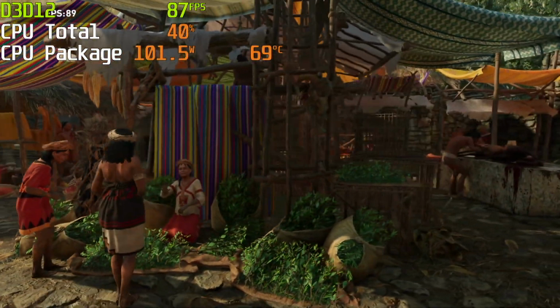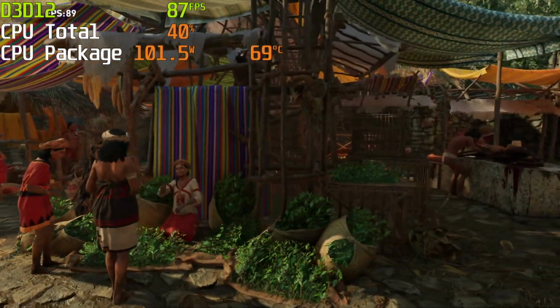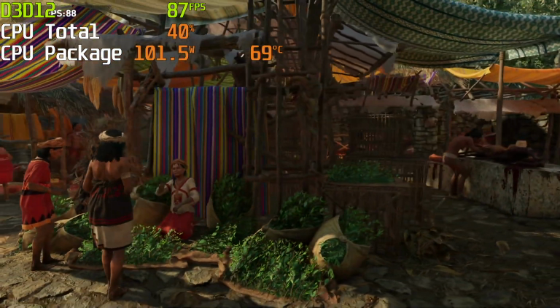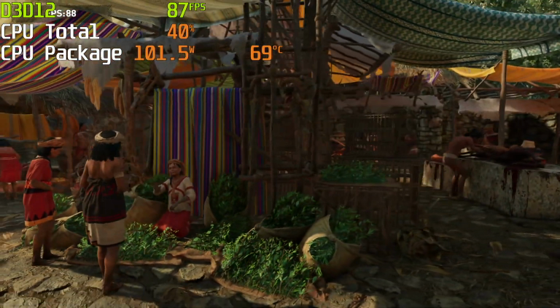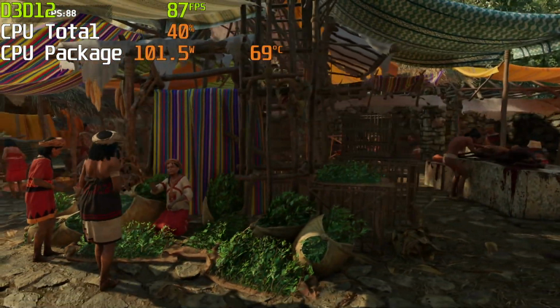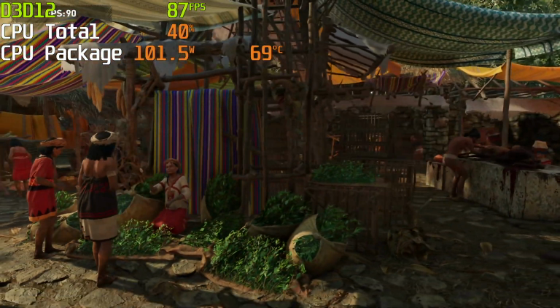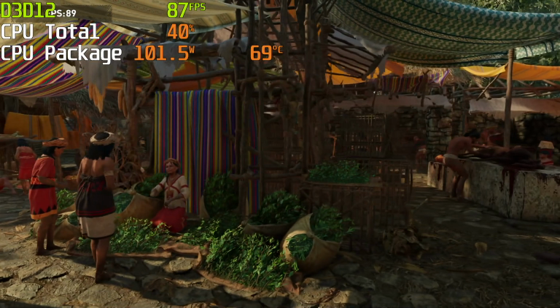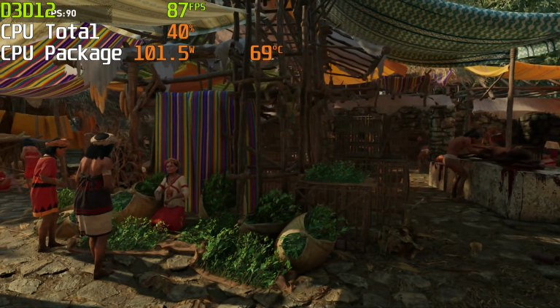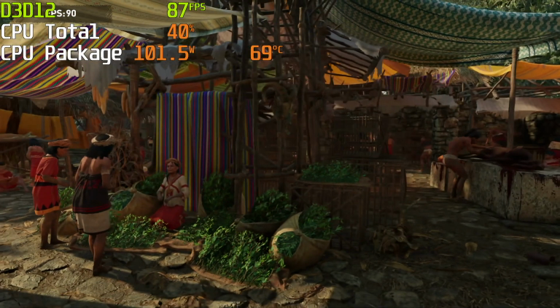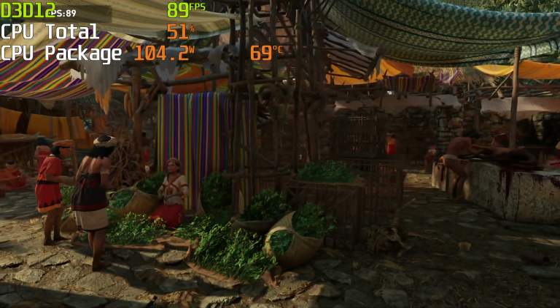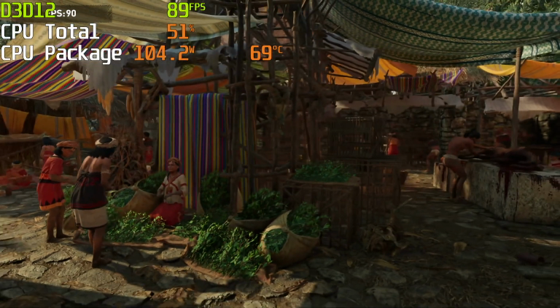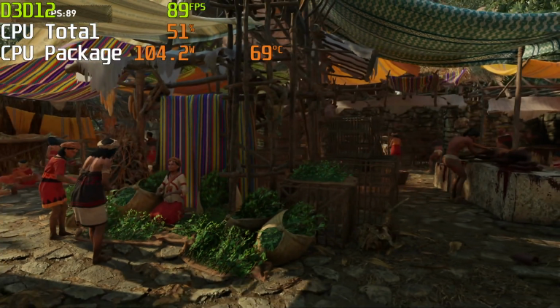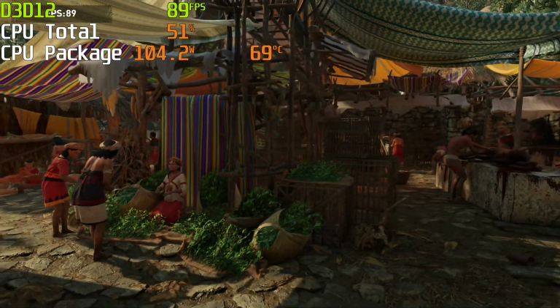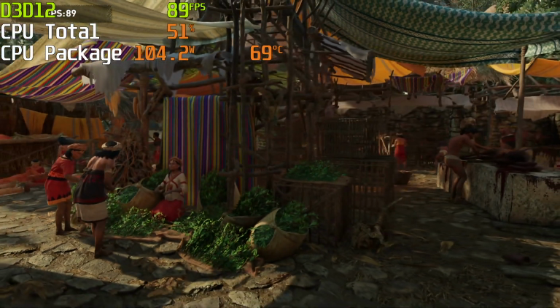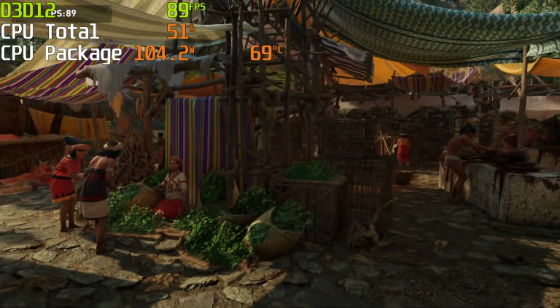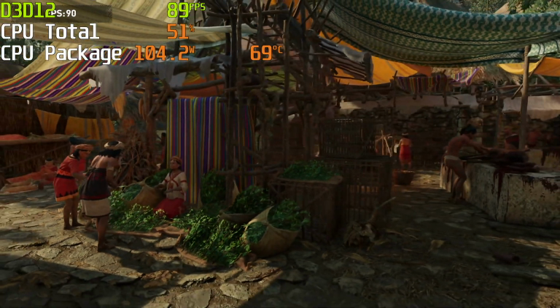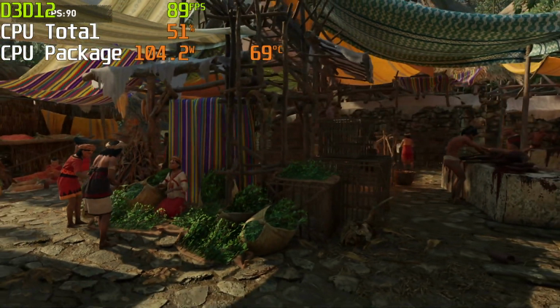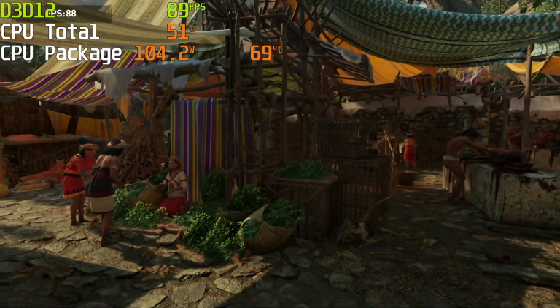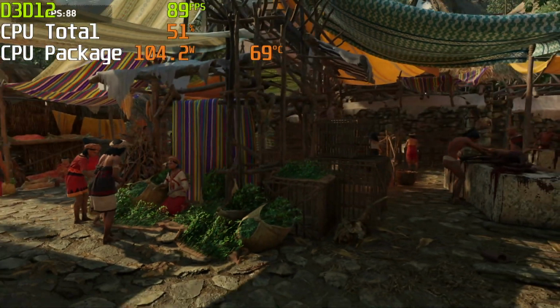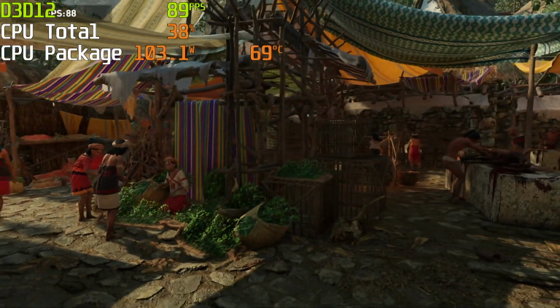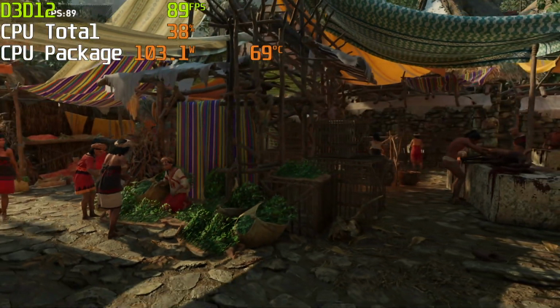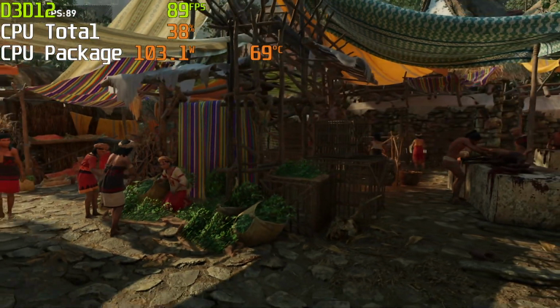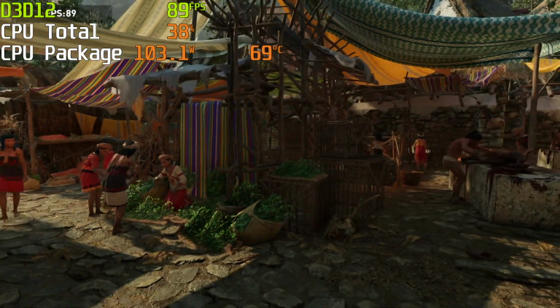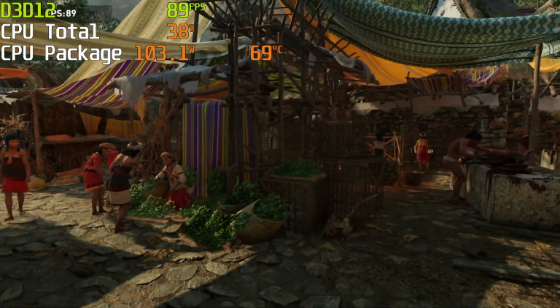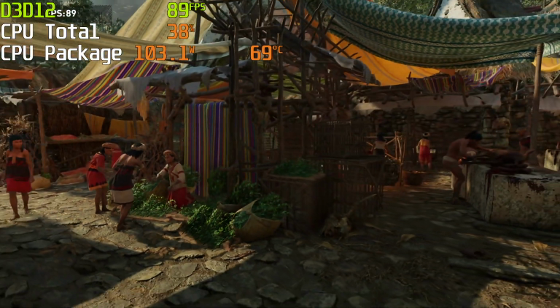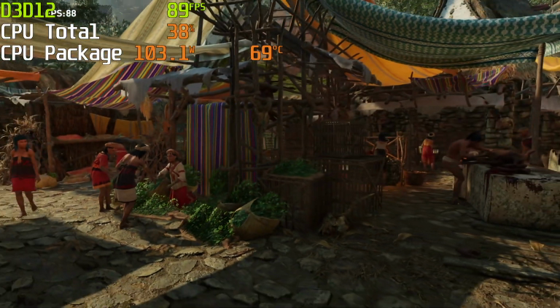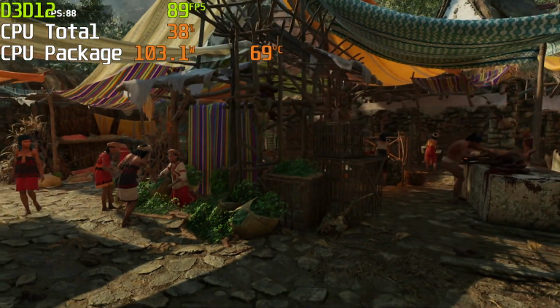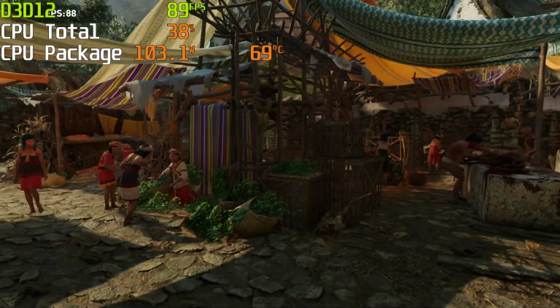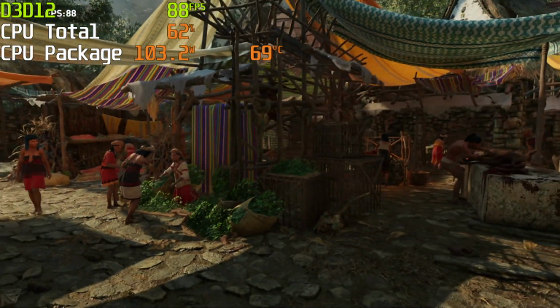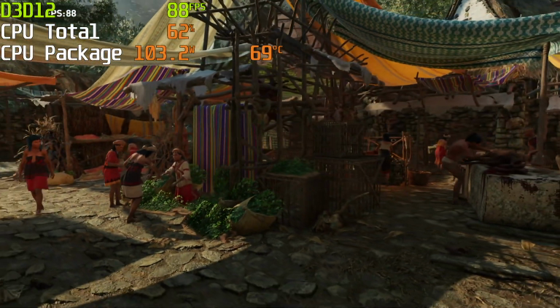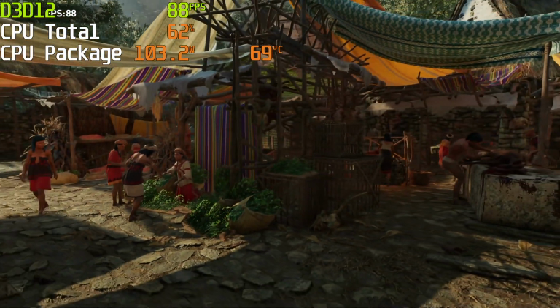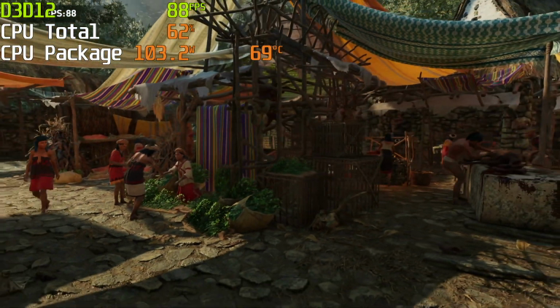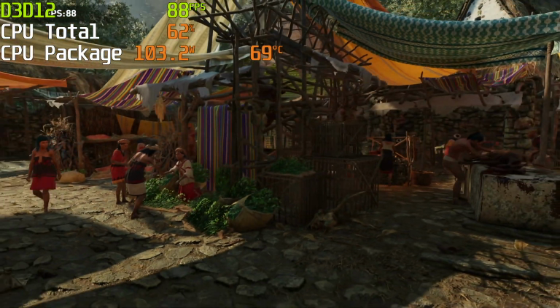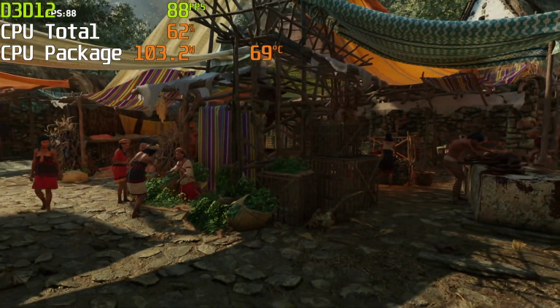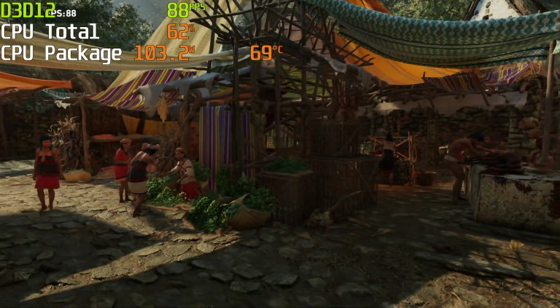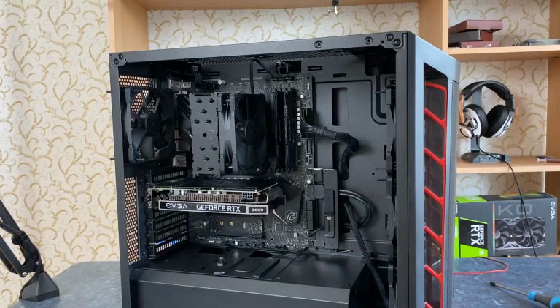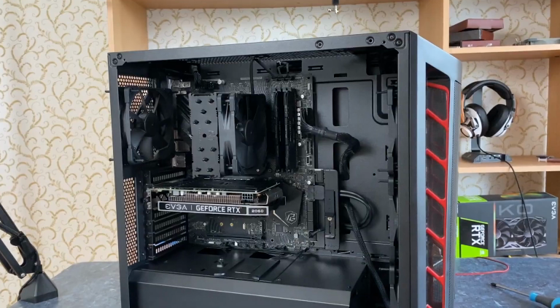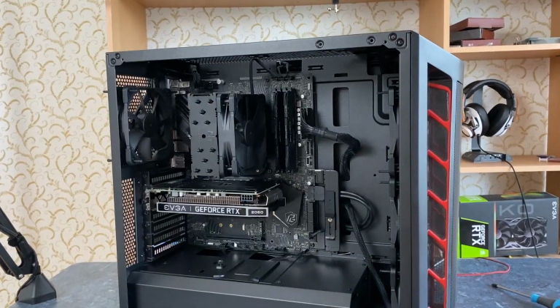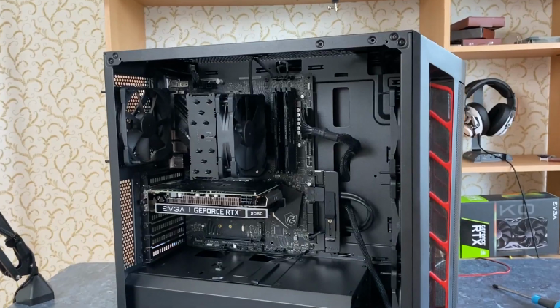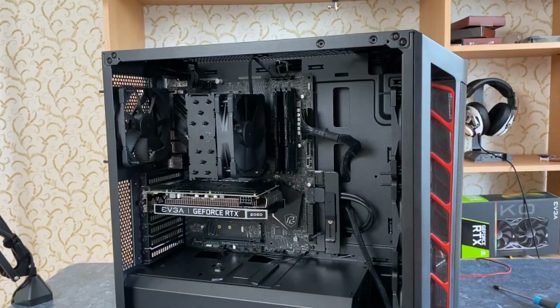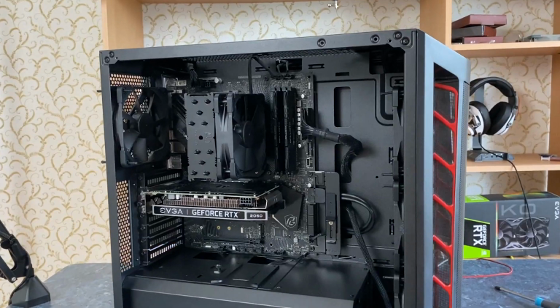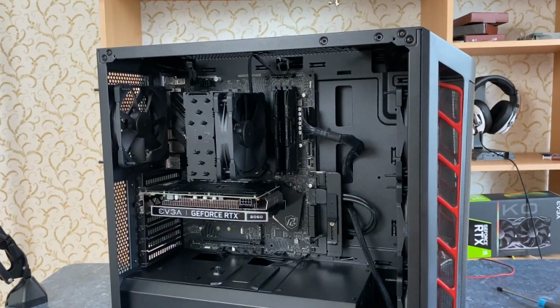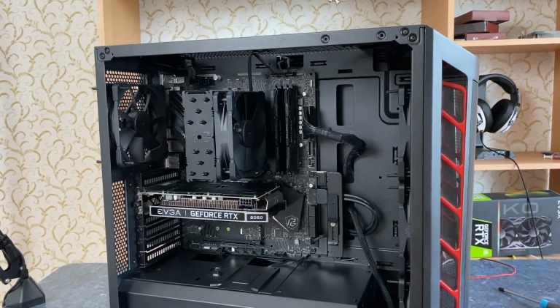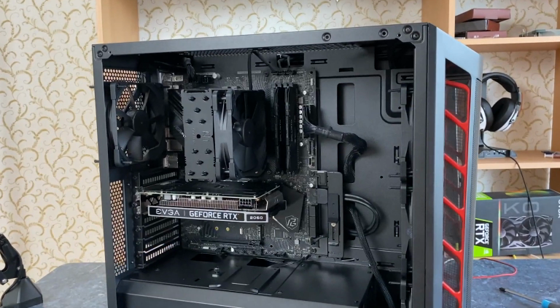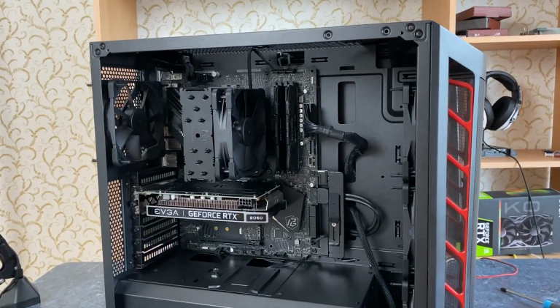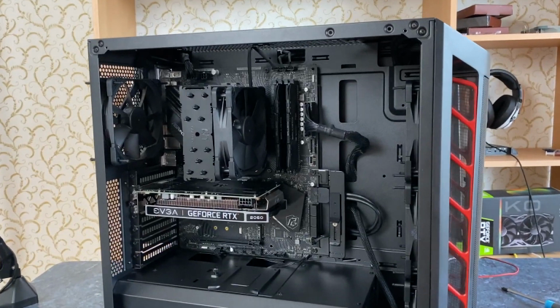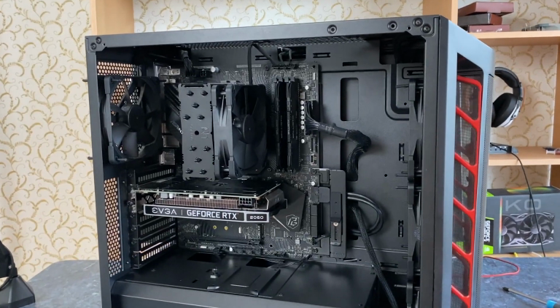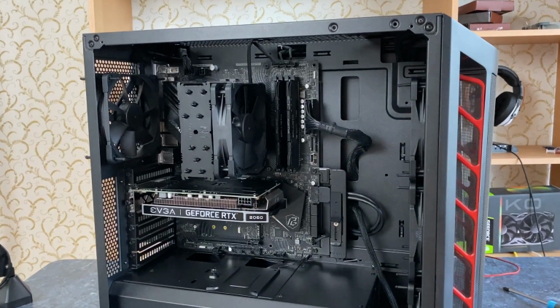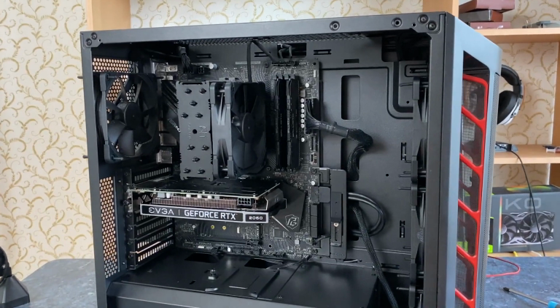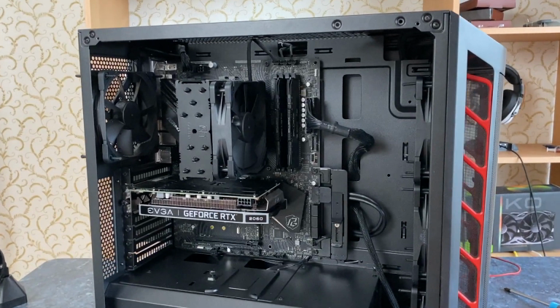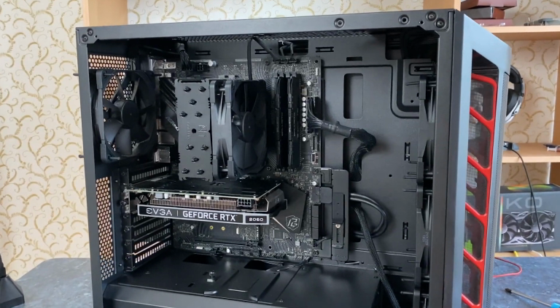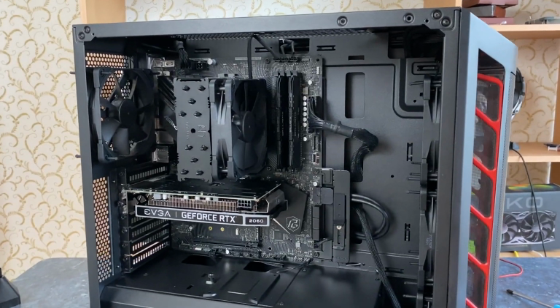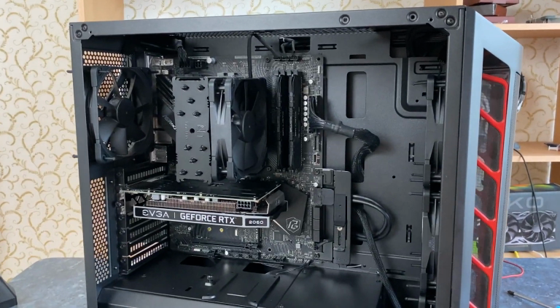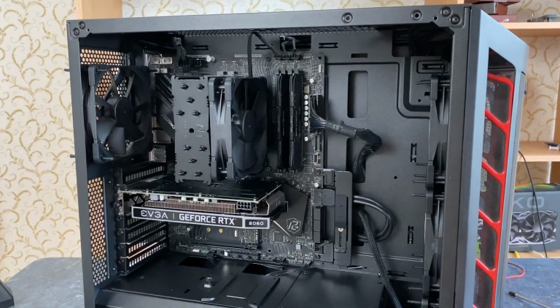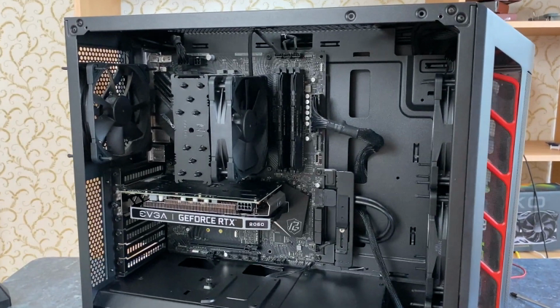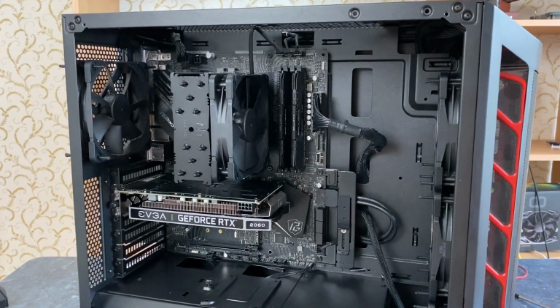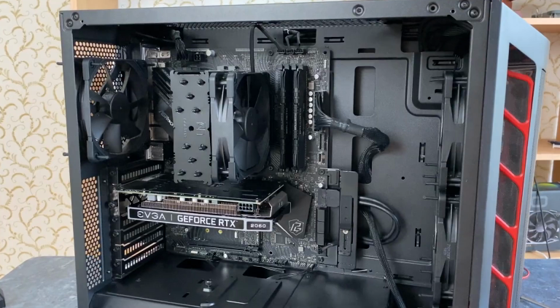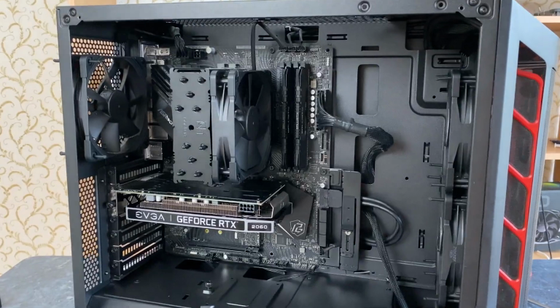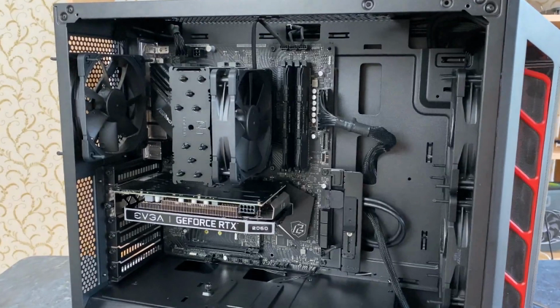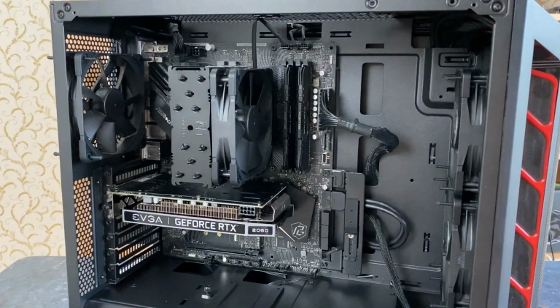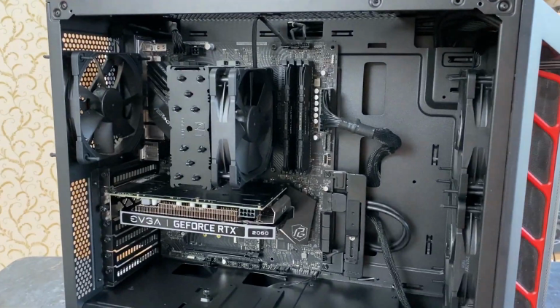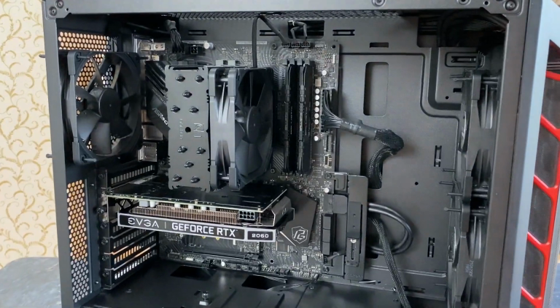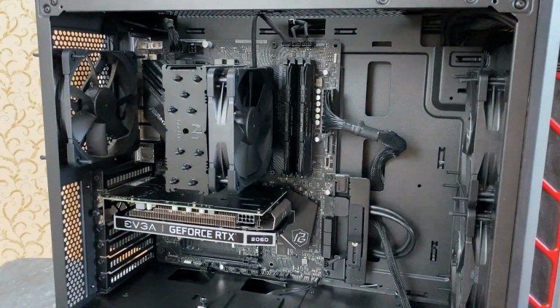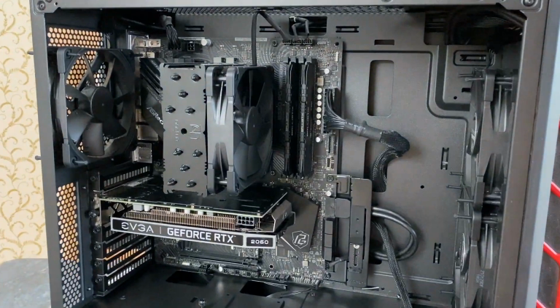FYI, I am running this test with fans set to silent preset using a fairly compact Noctua cooler.